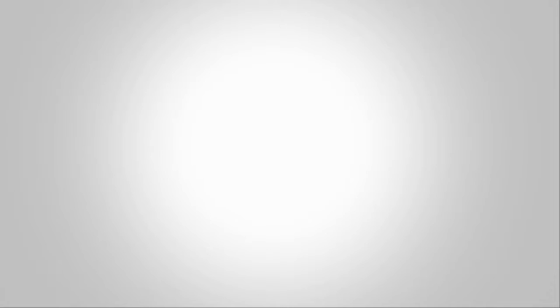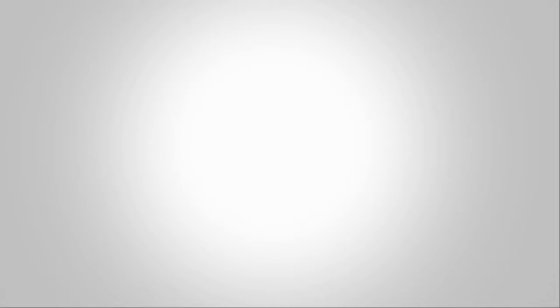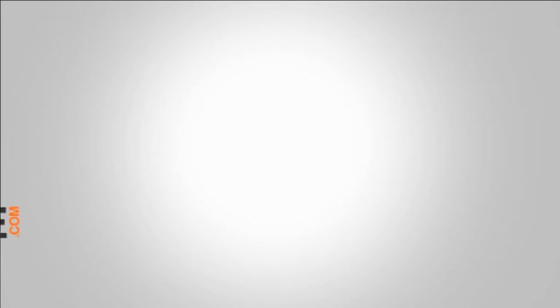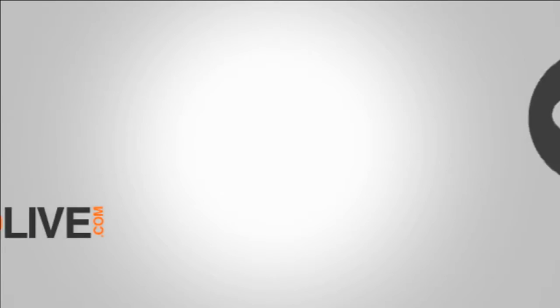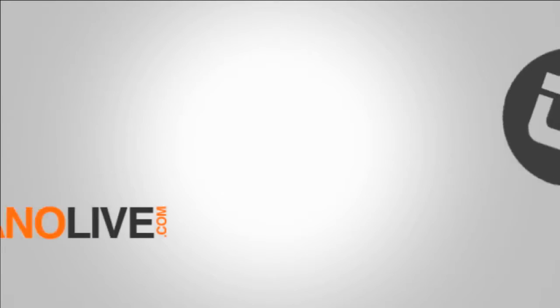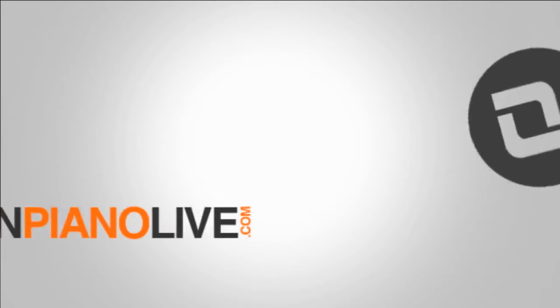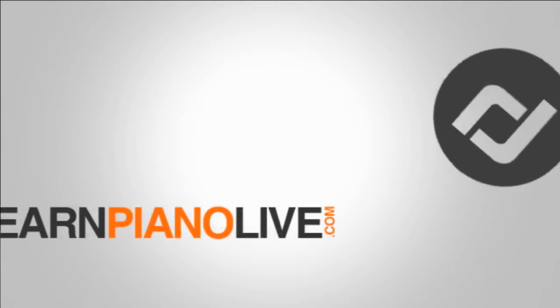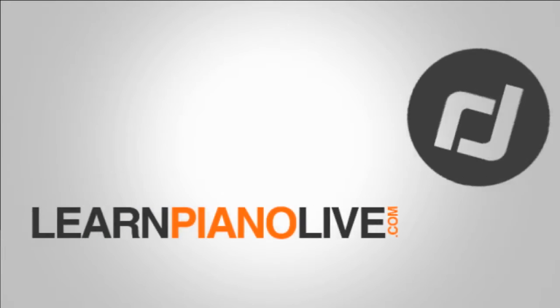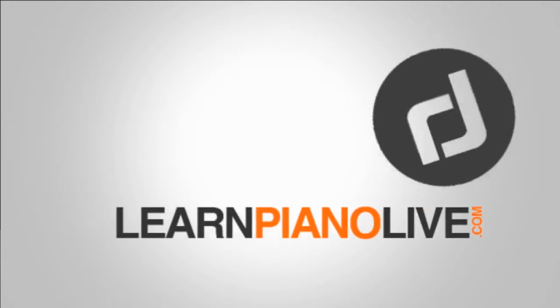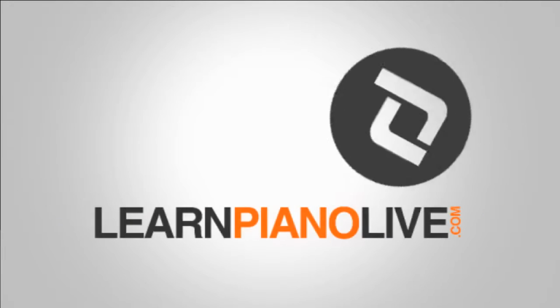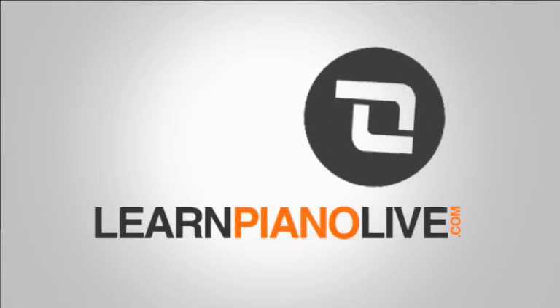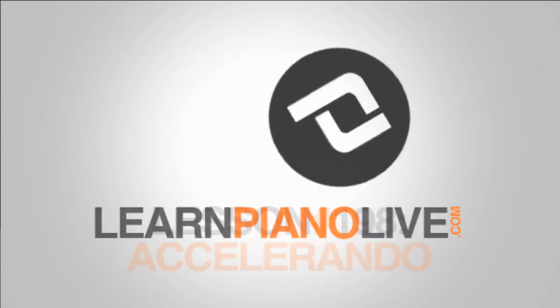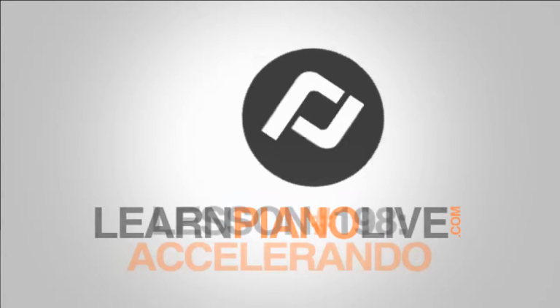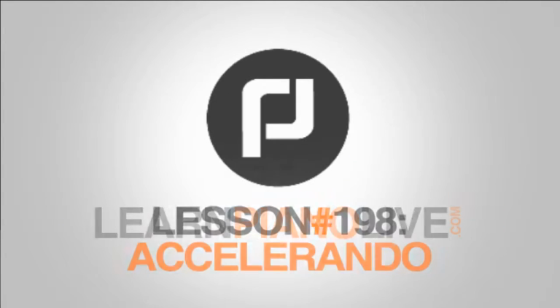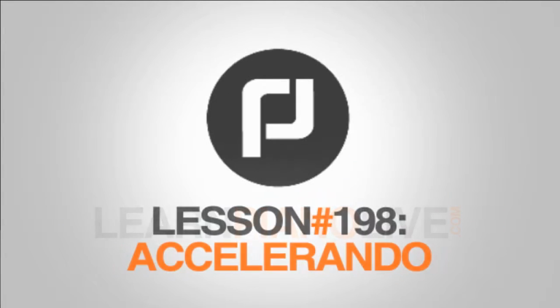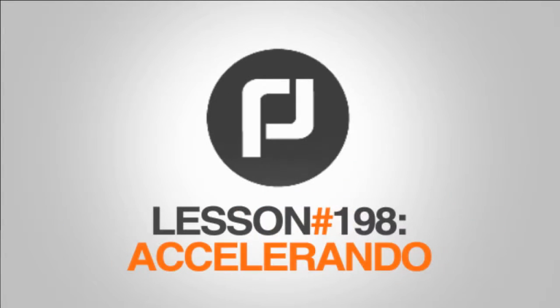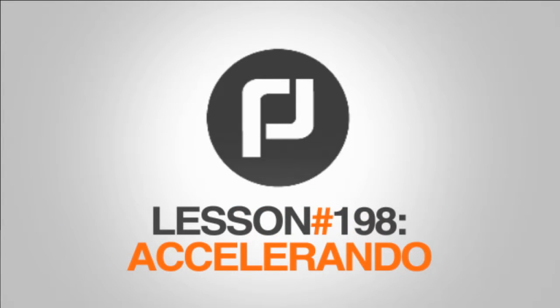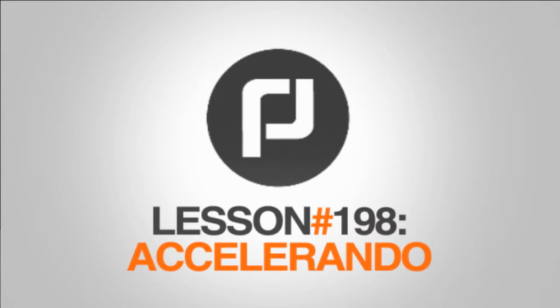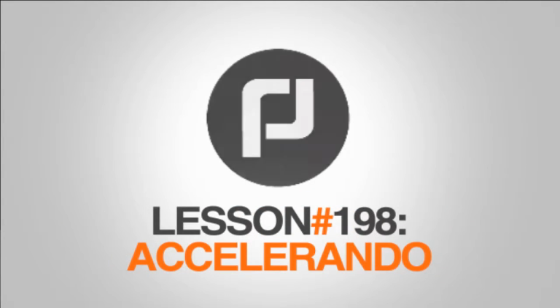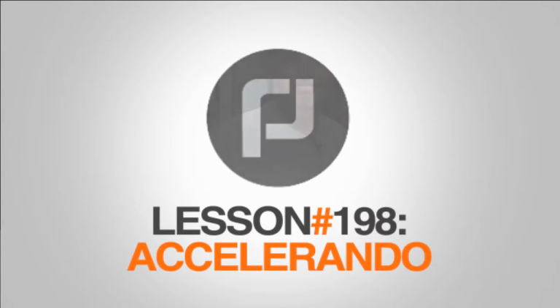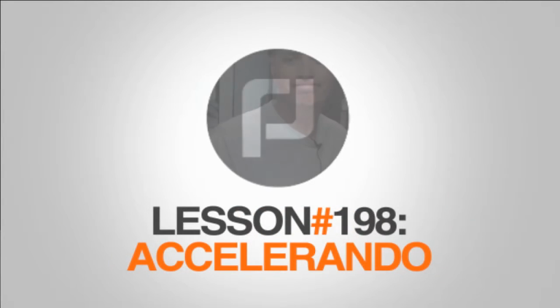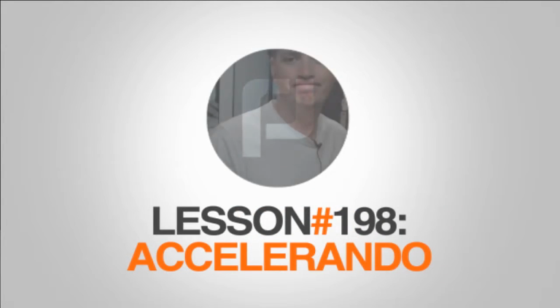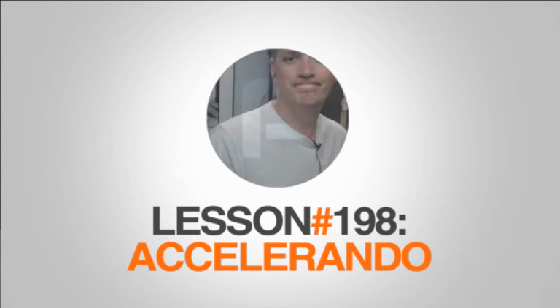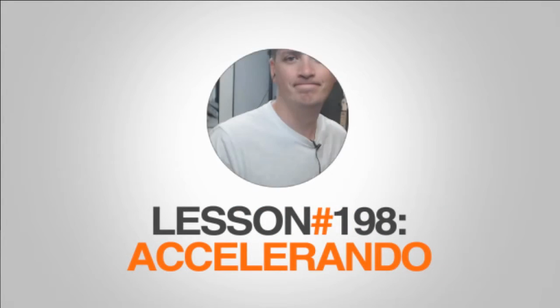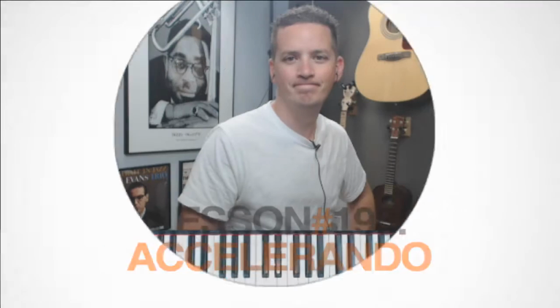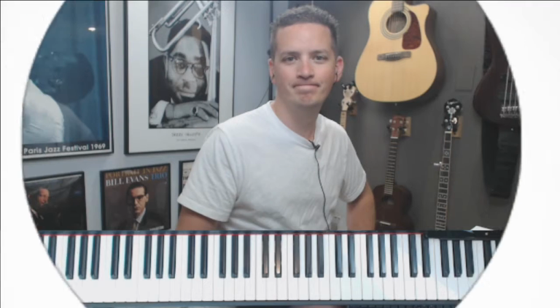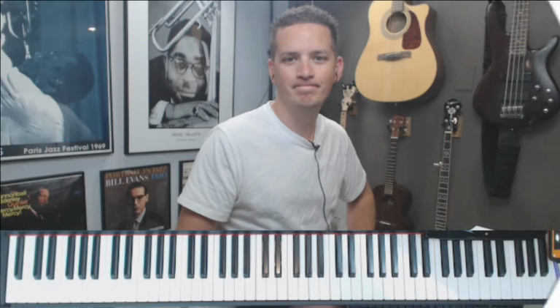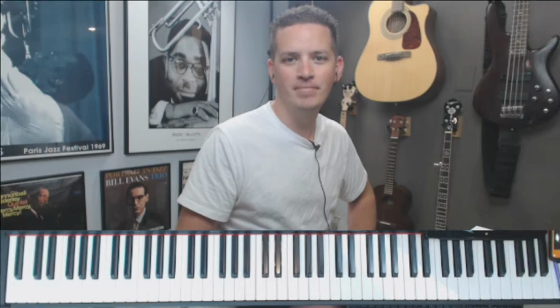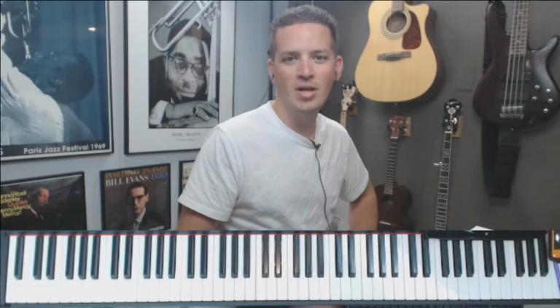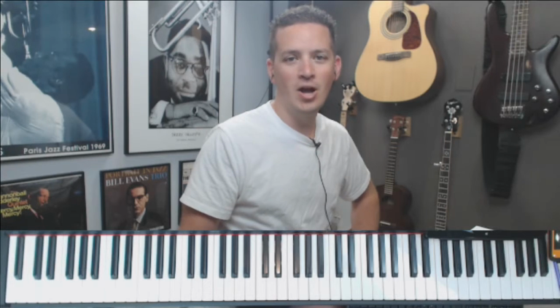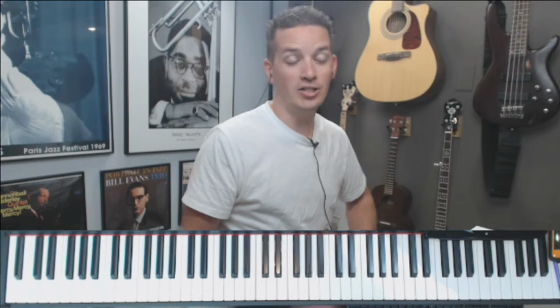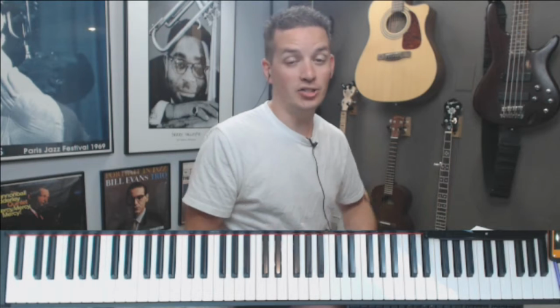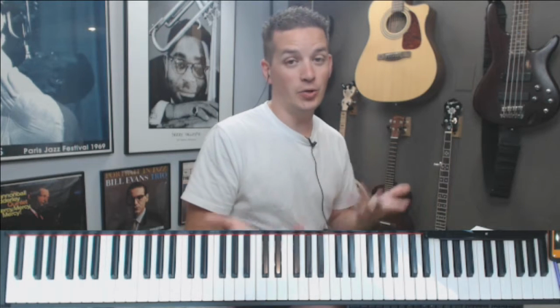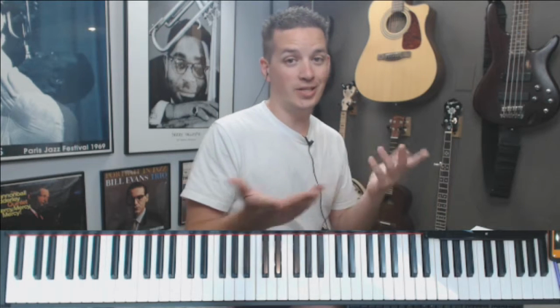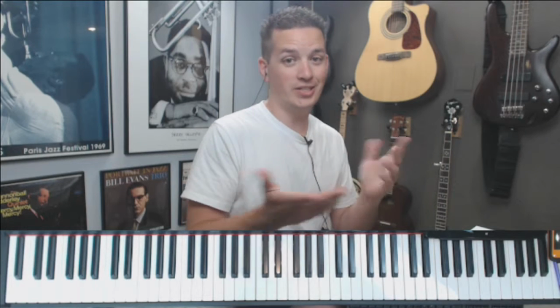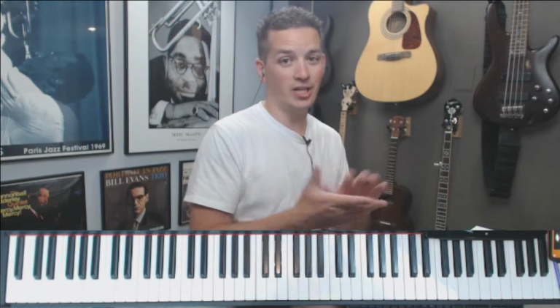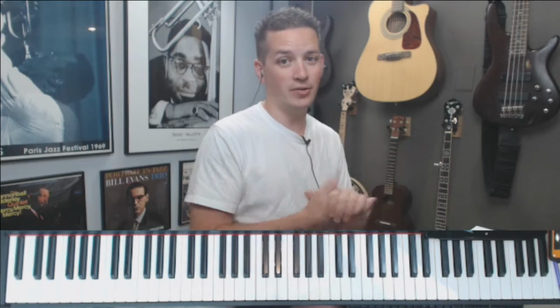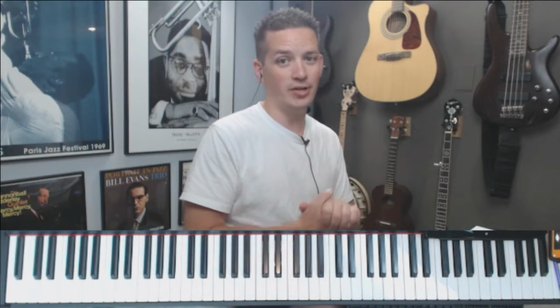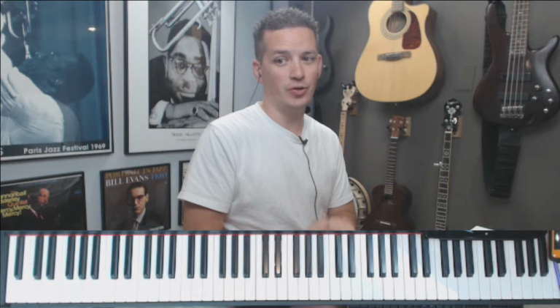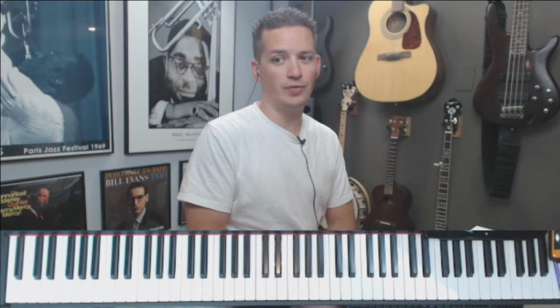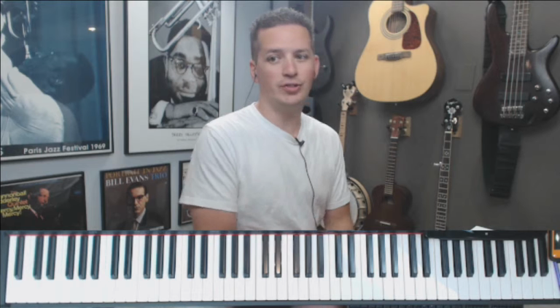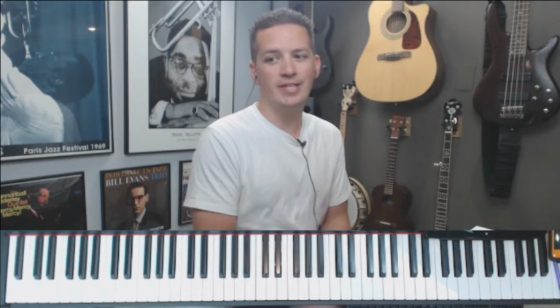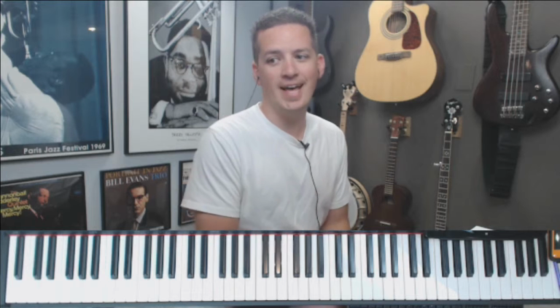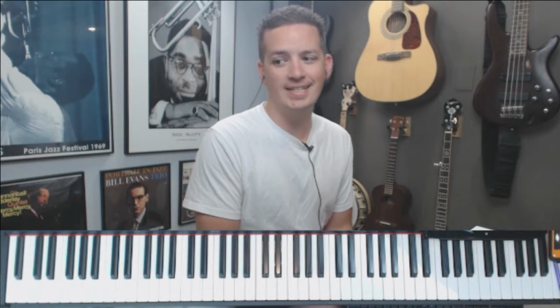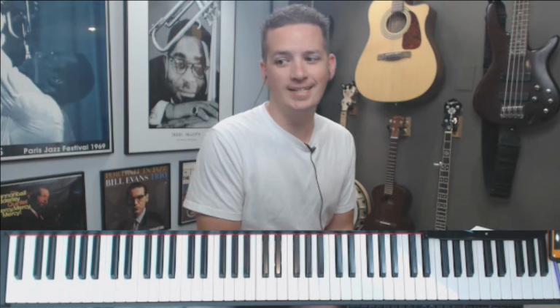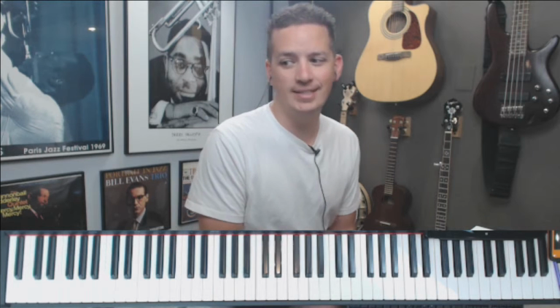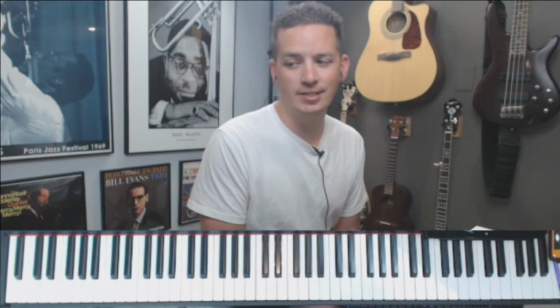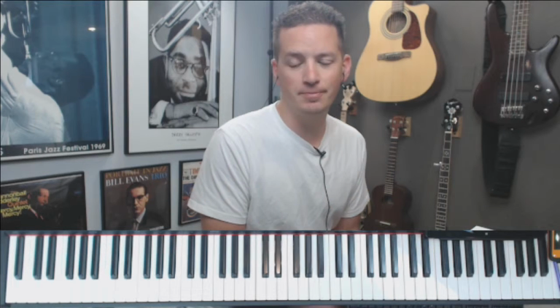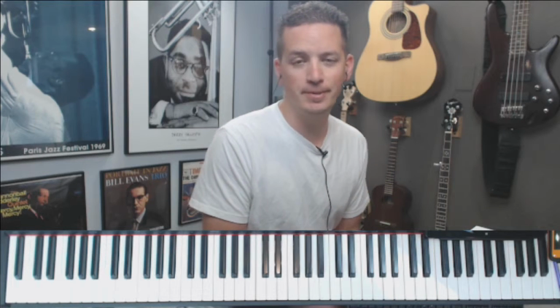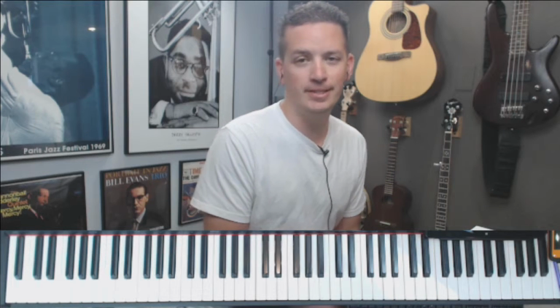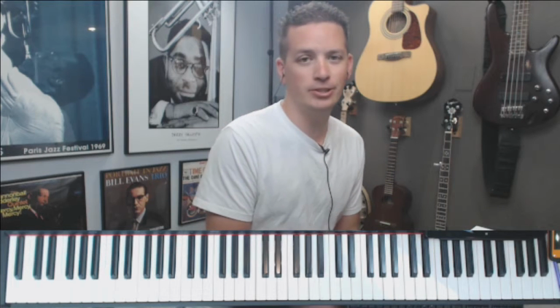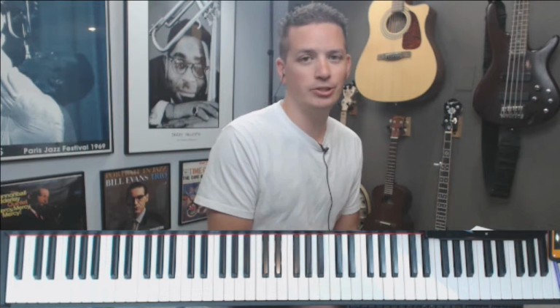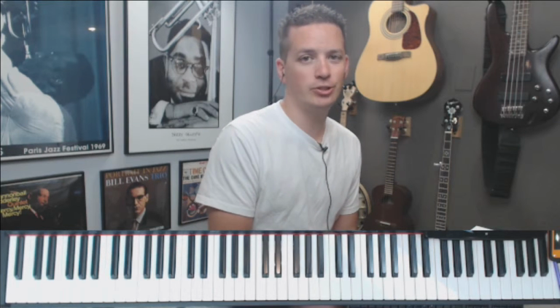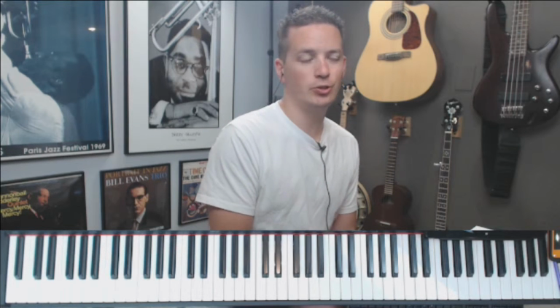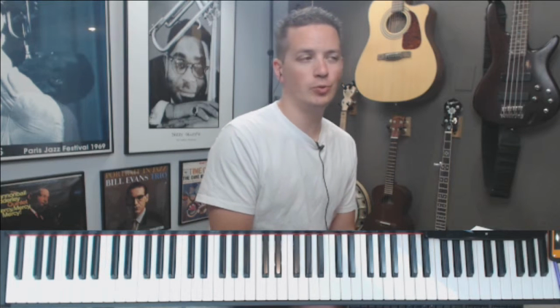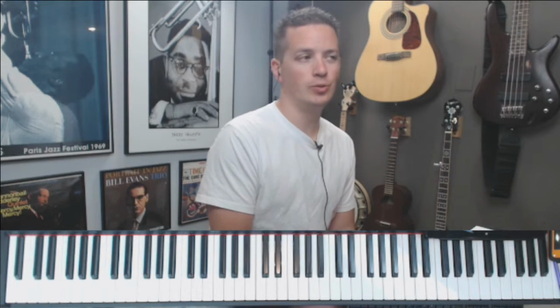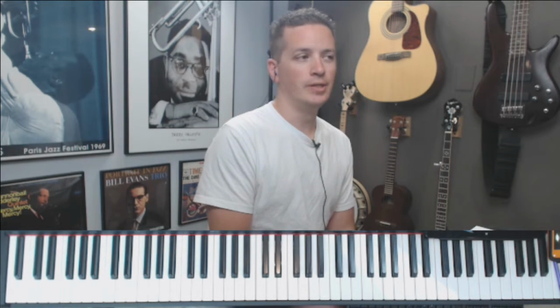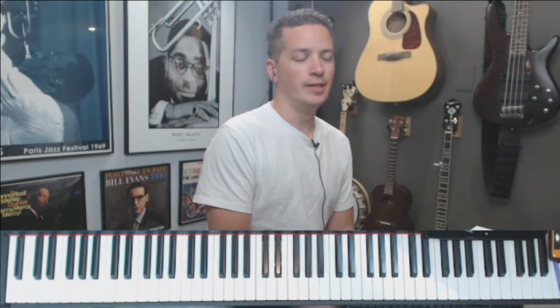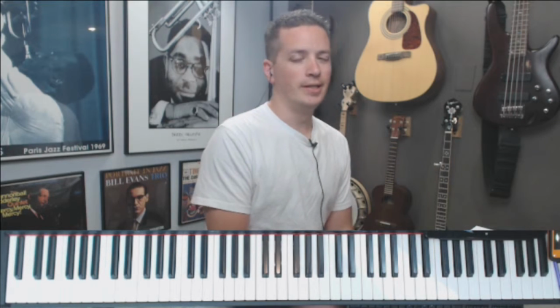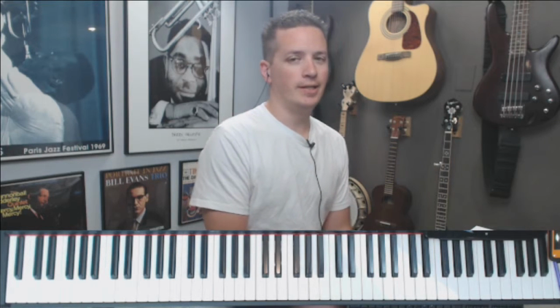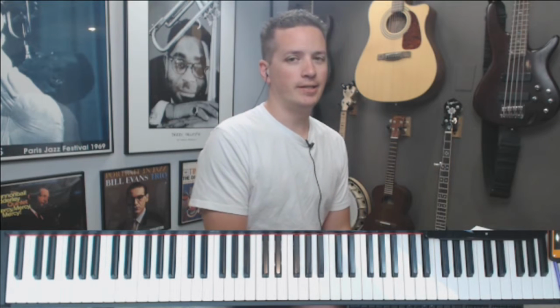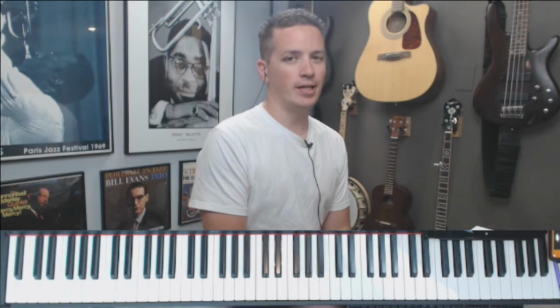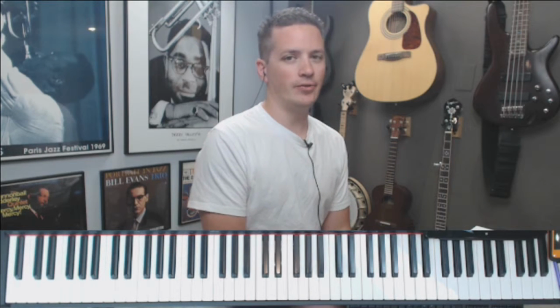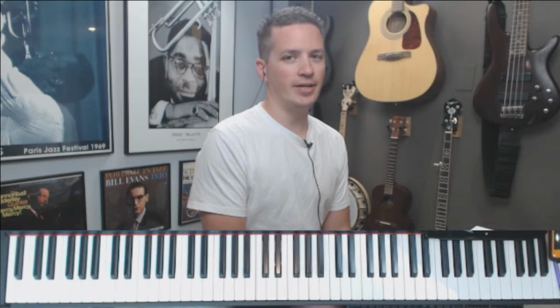And now, your 60 second piano lesson. Alright, so accelerando. If you see that, it just means to accelerate.